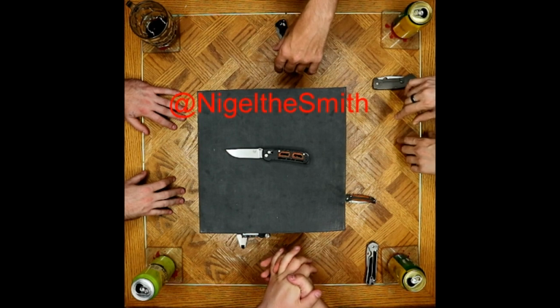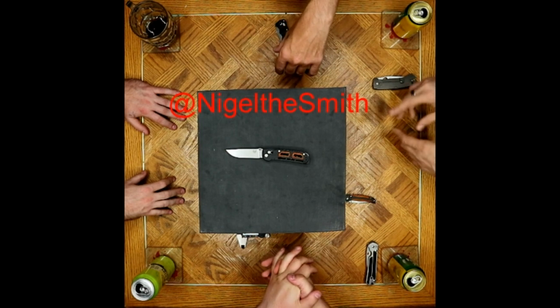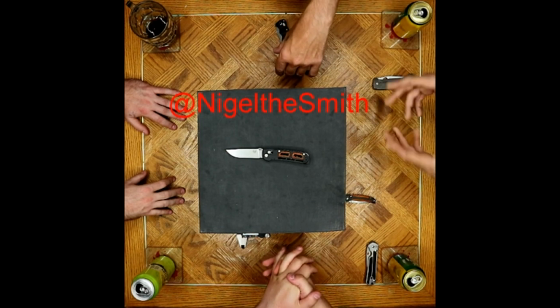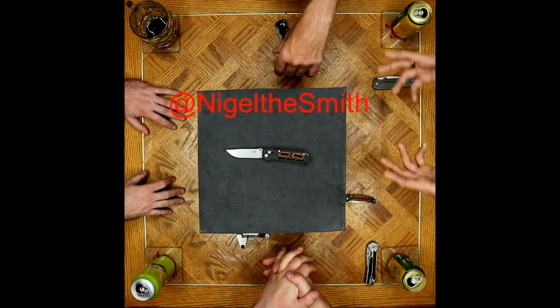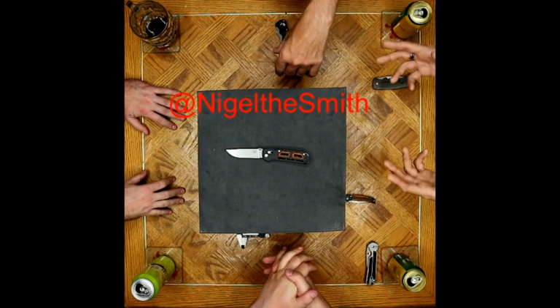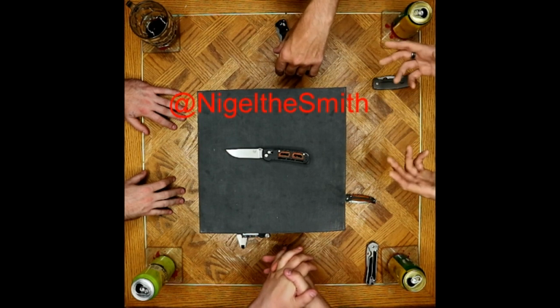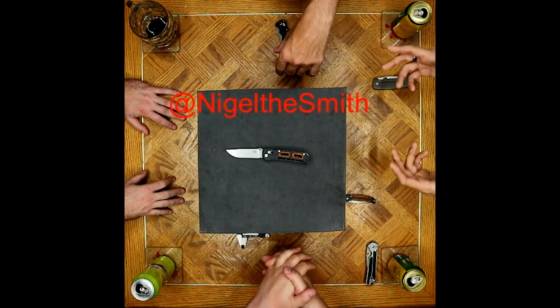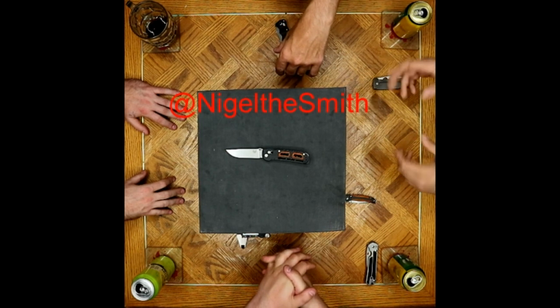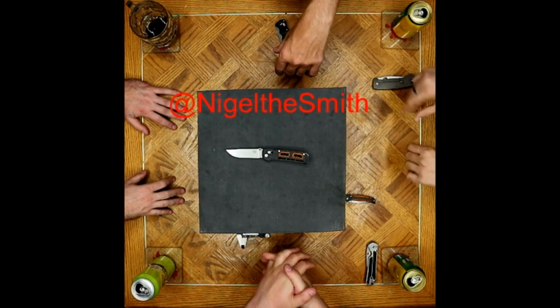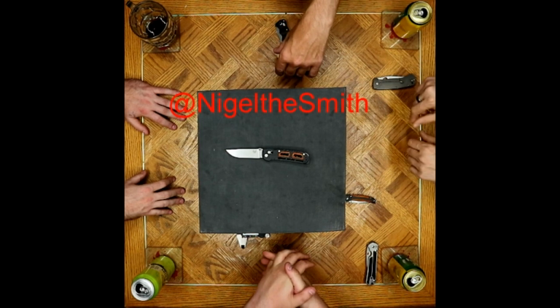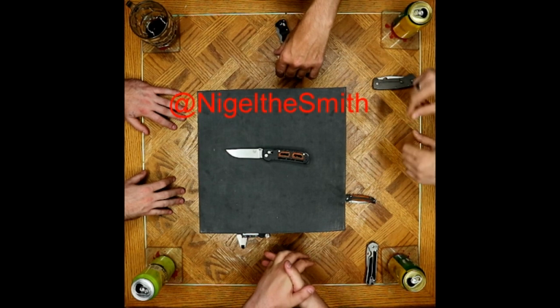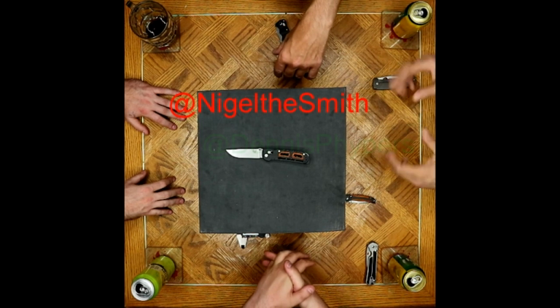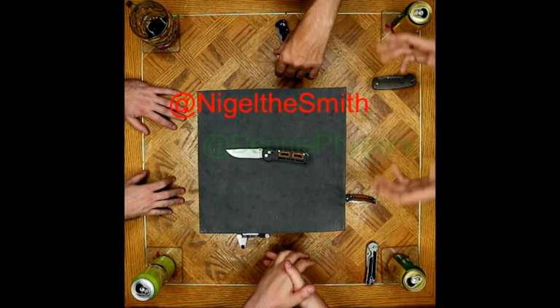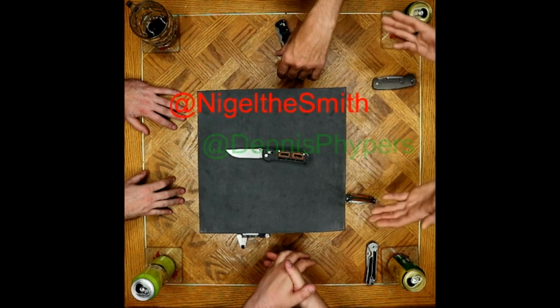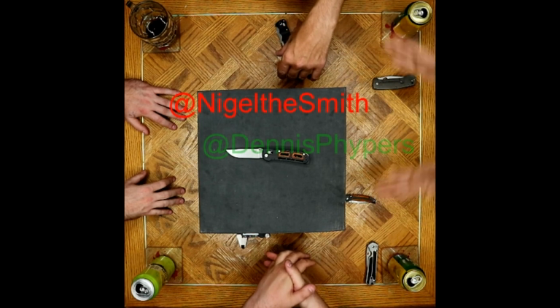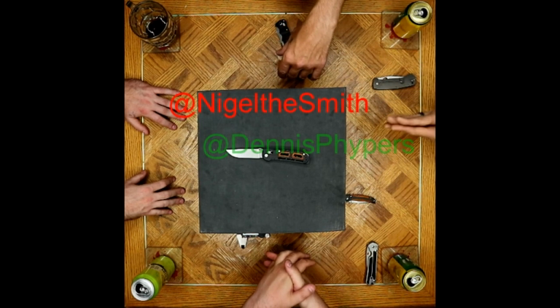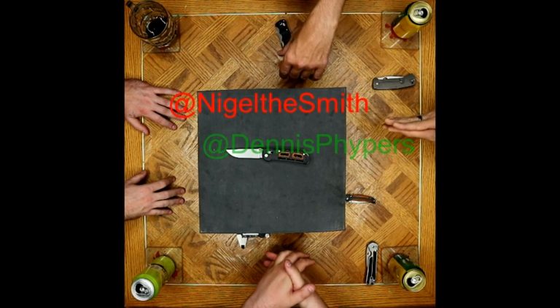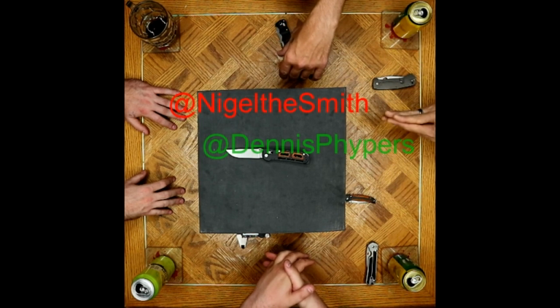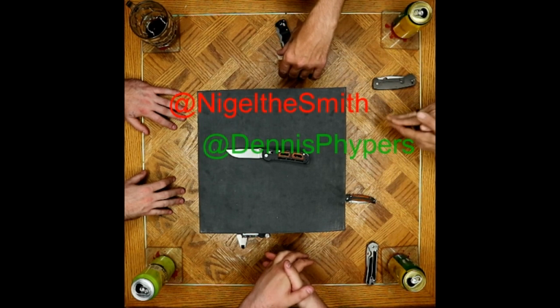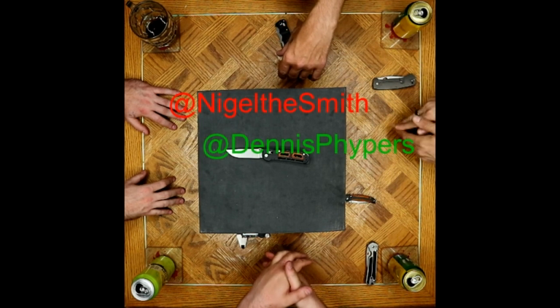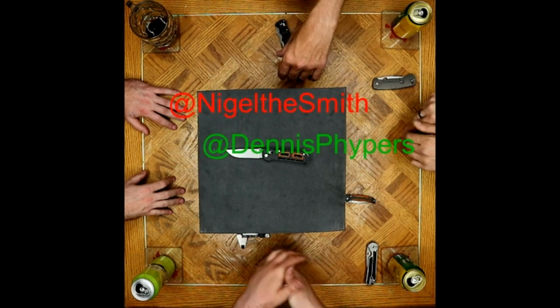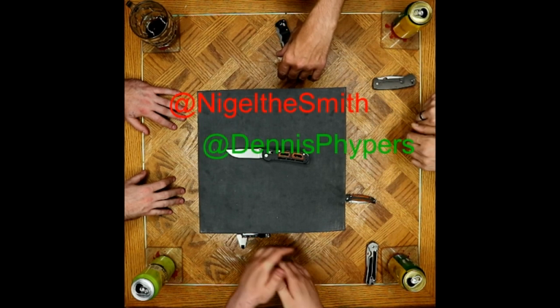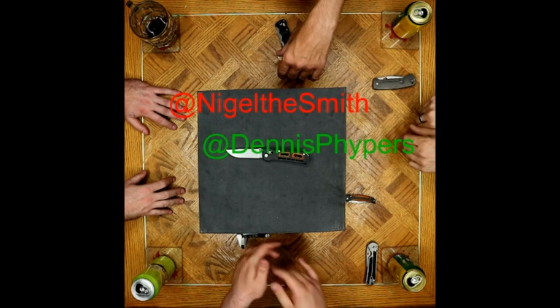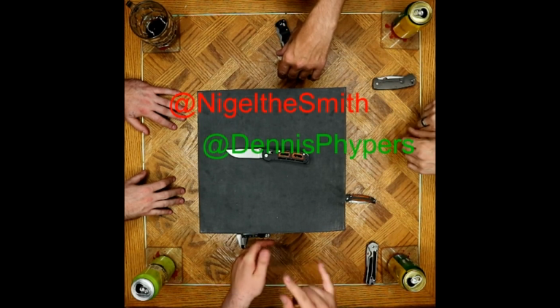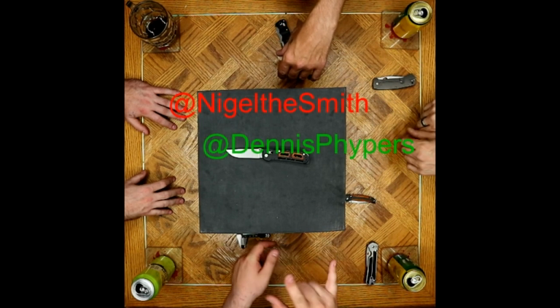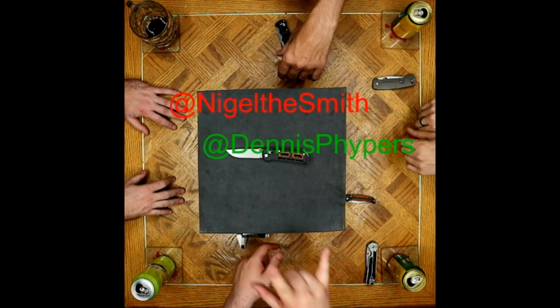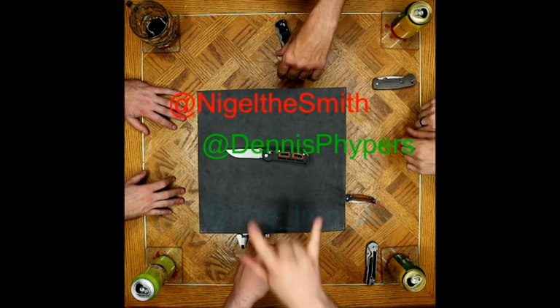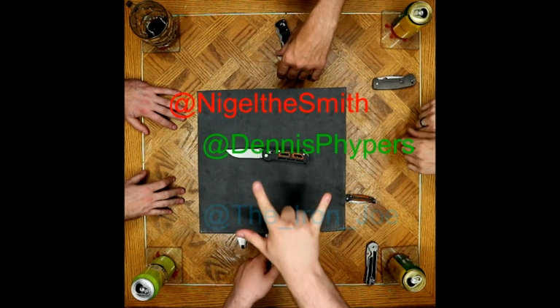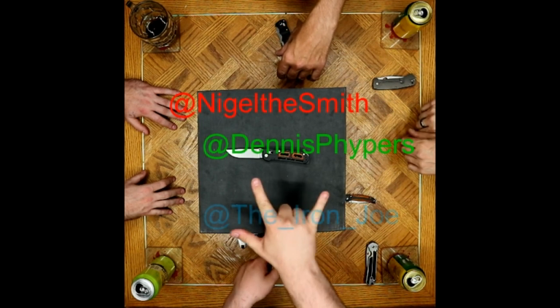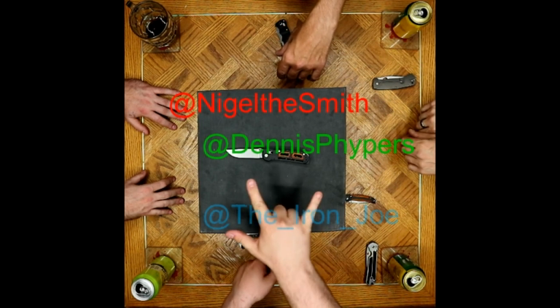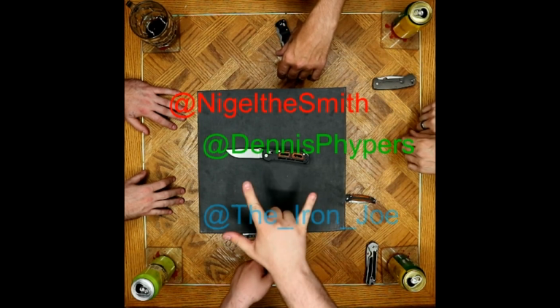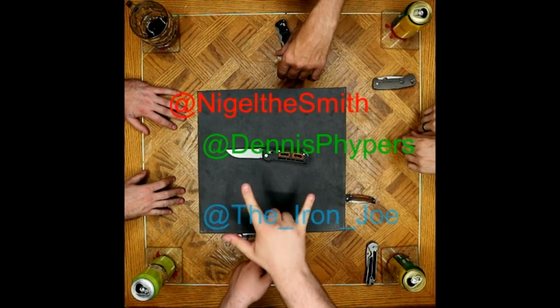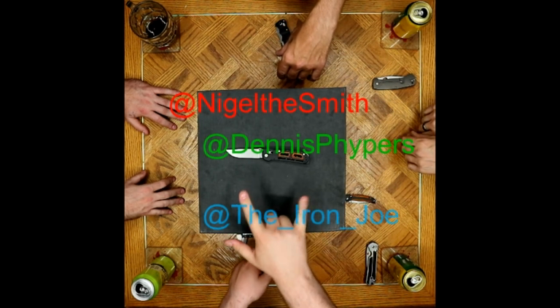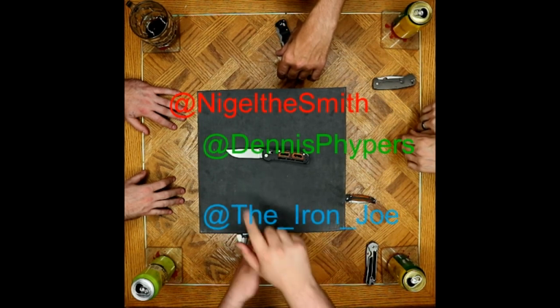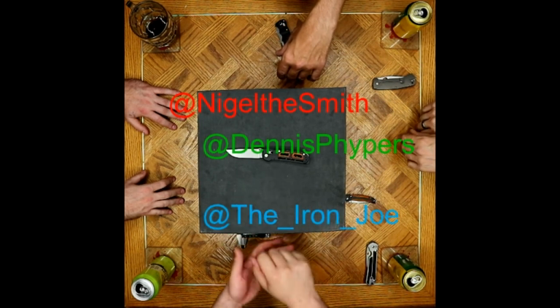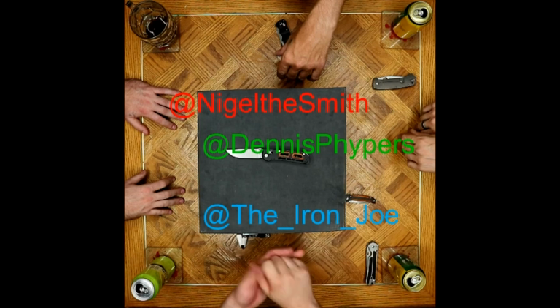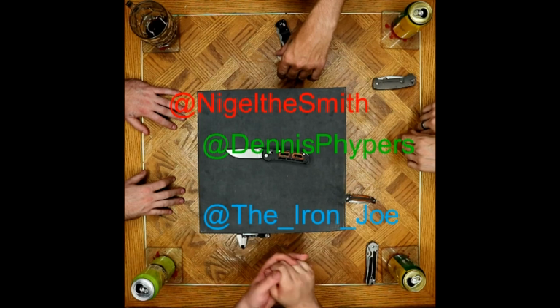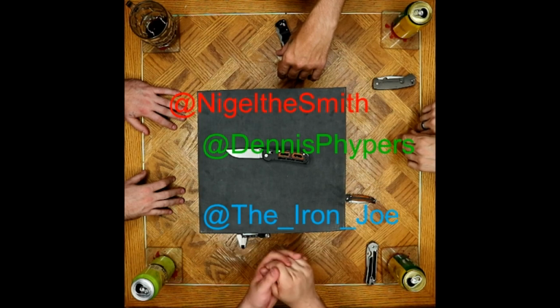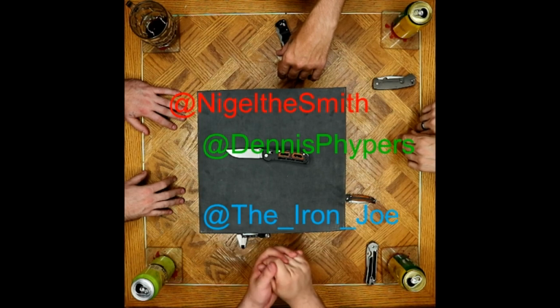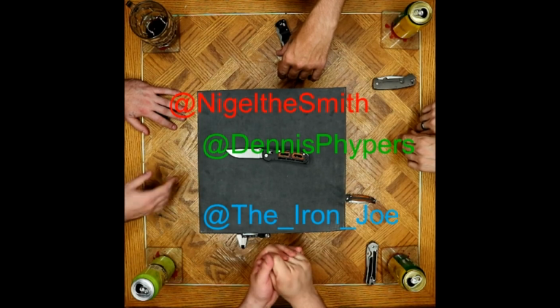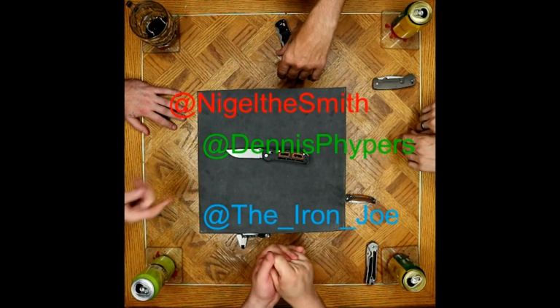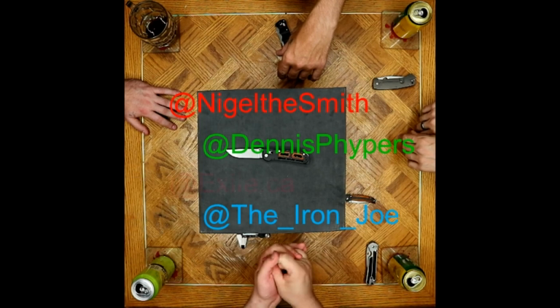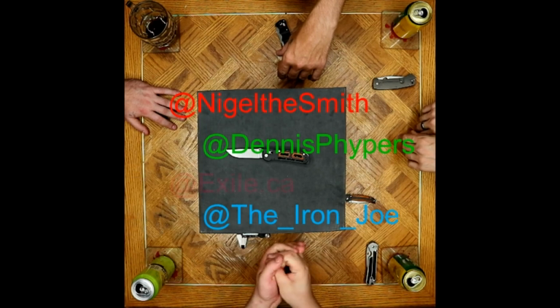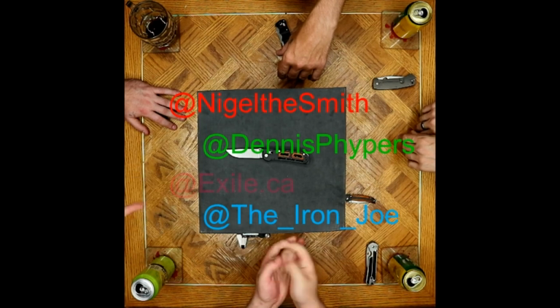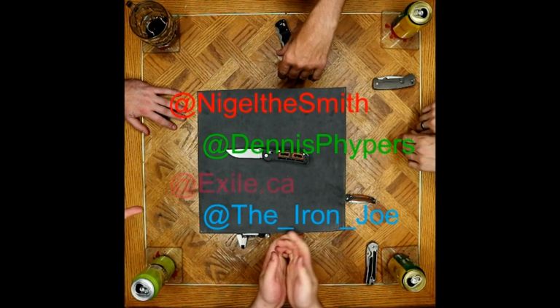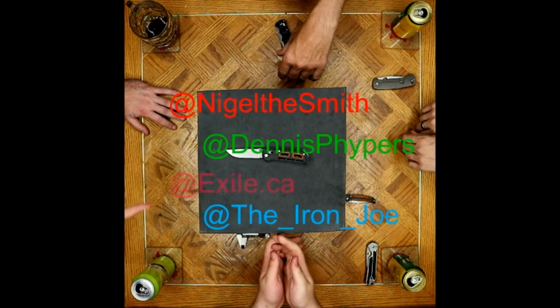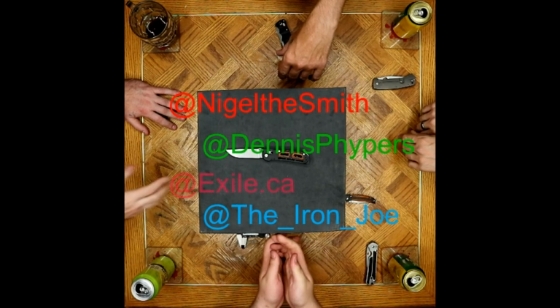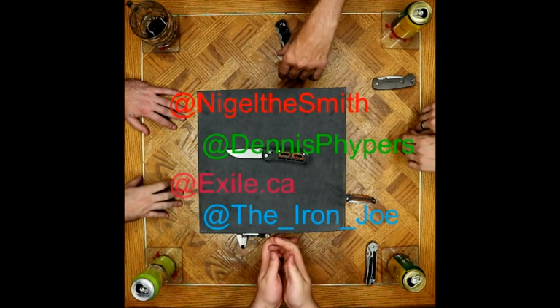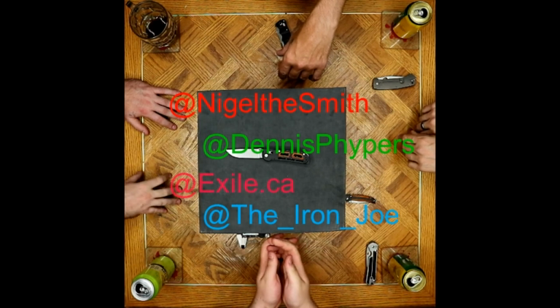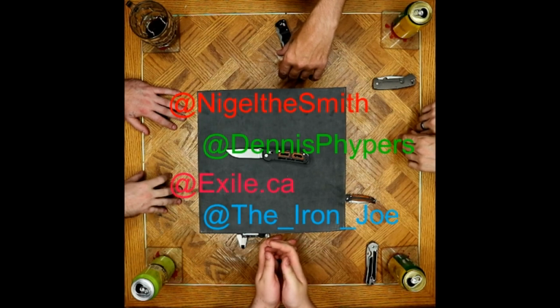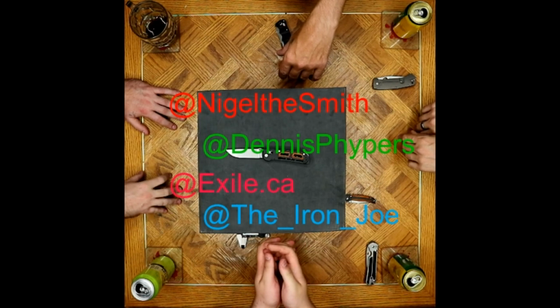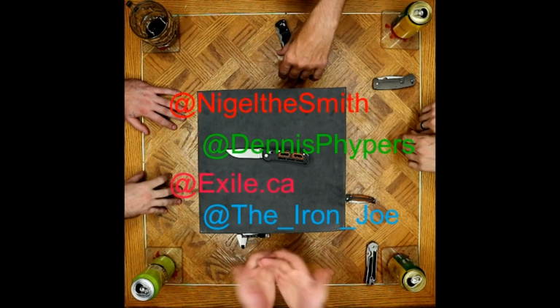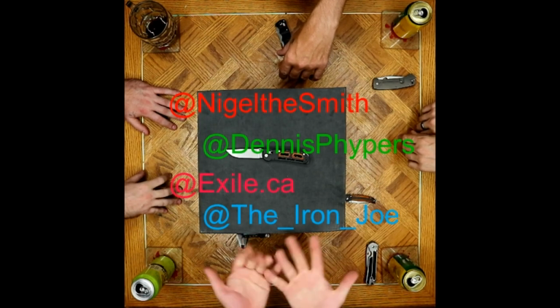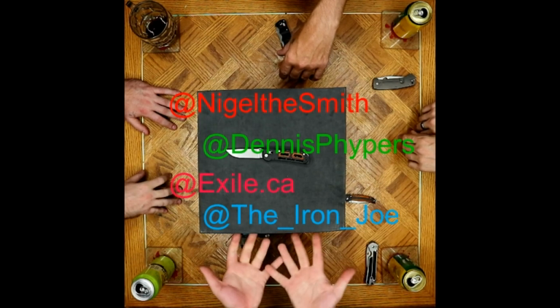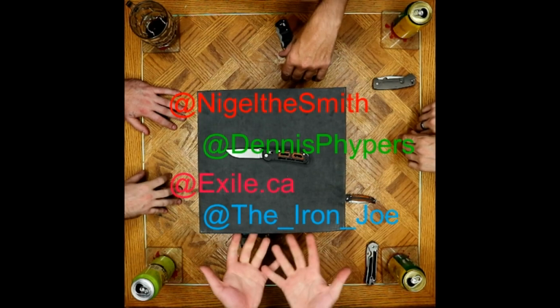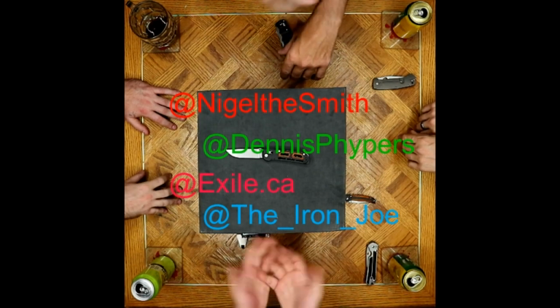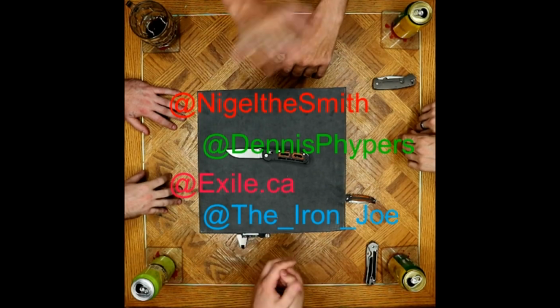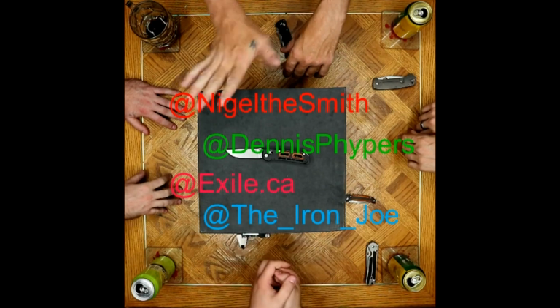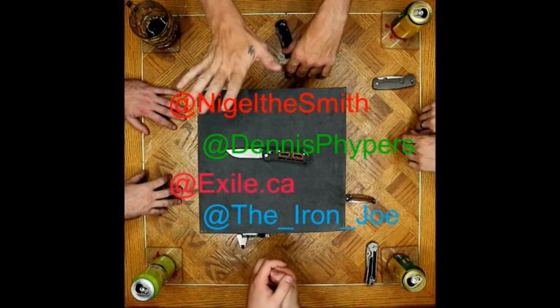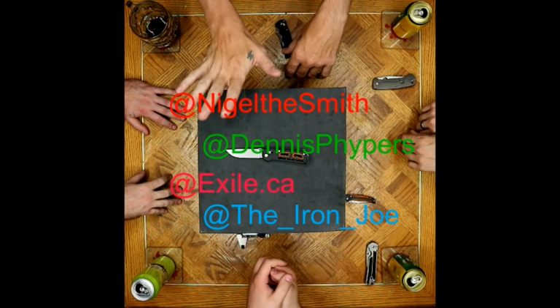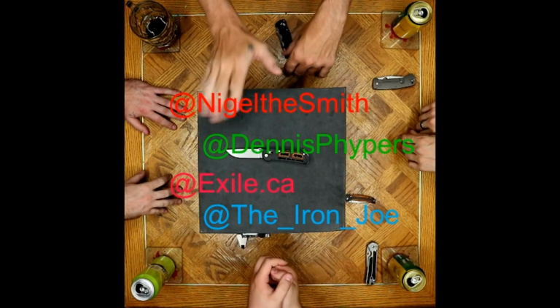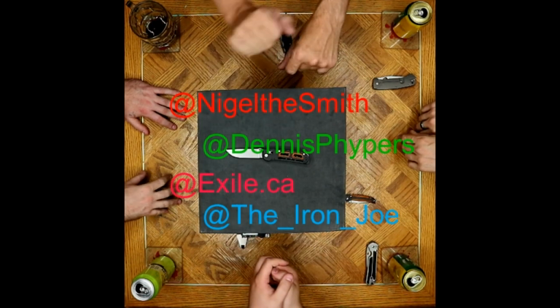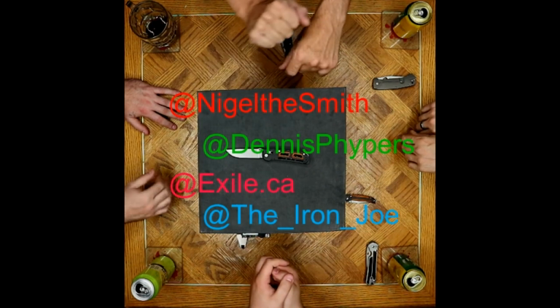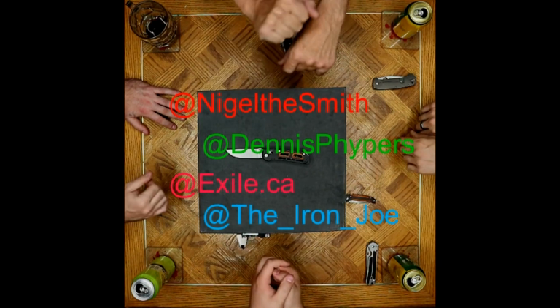This is Nigel the Smith saying goodnight. I am who I am. I'm Dennis Wipers. This is The Iron Joe. And I am XL.ca. Take care, everyone.